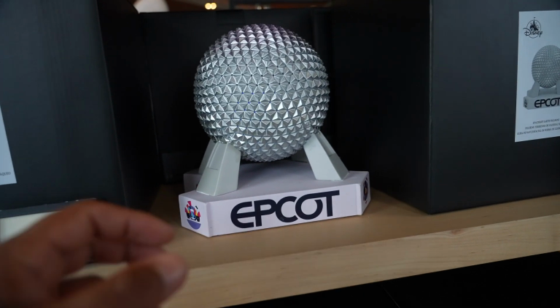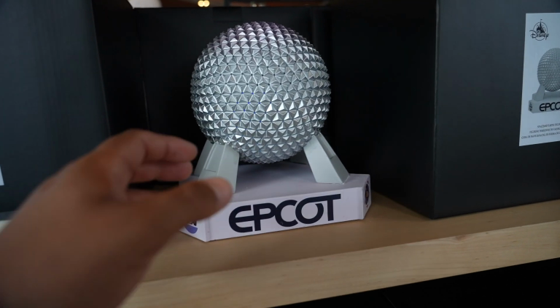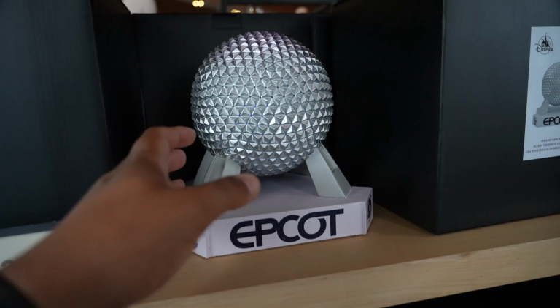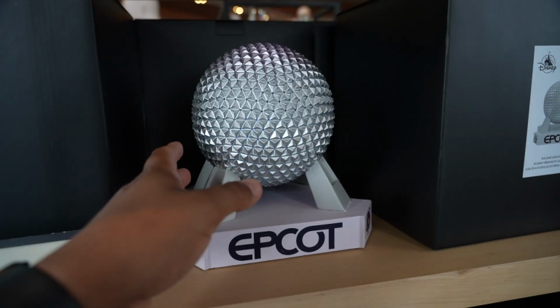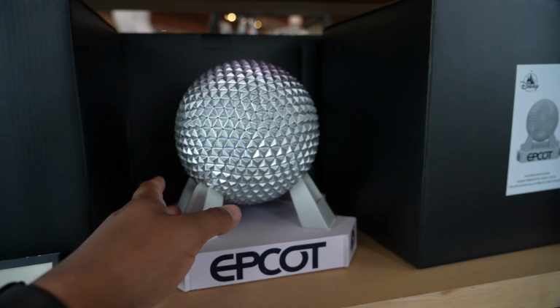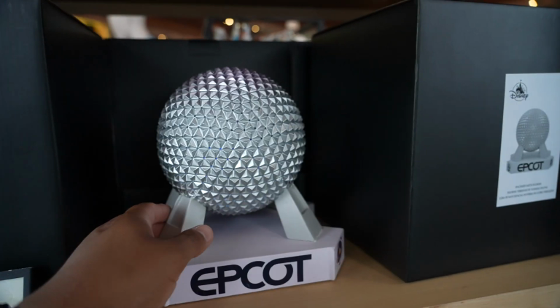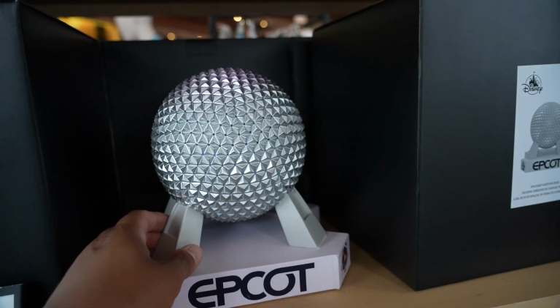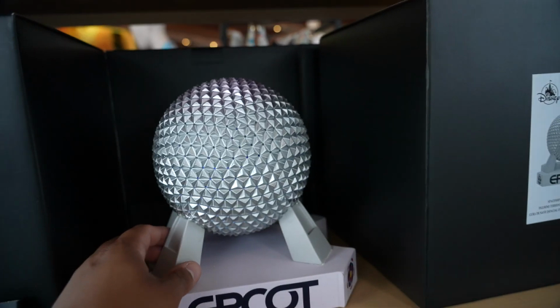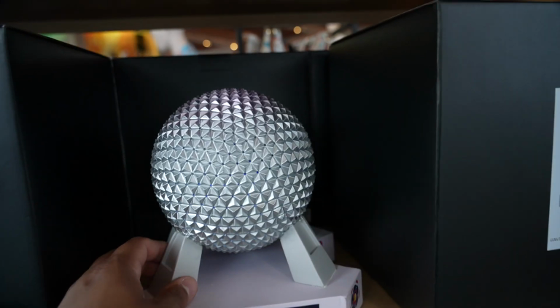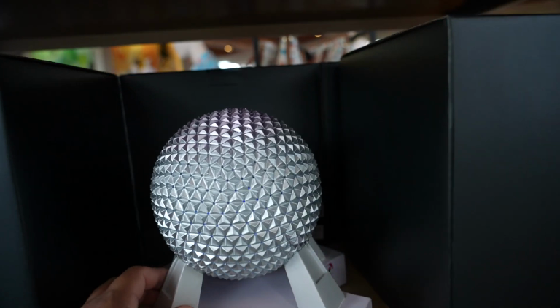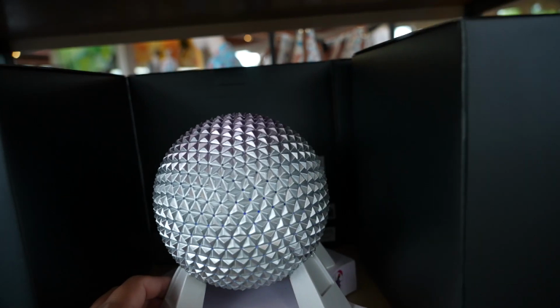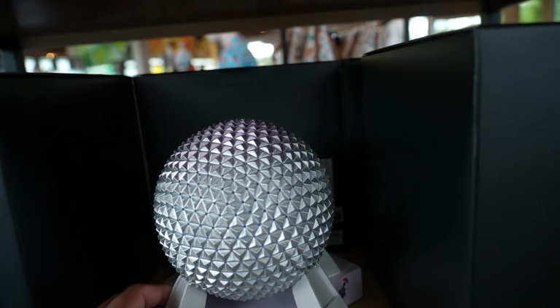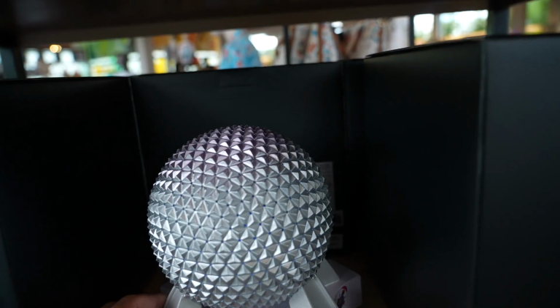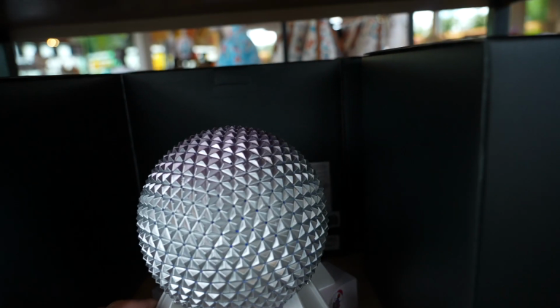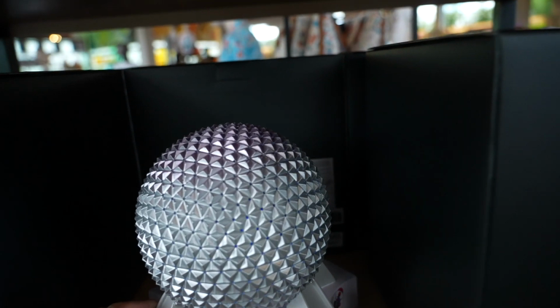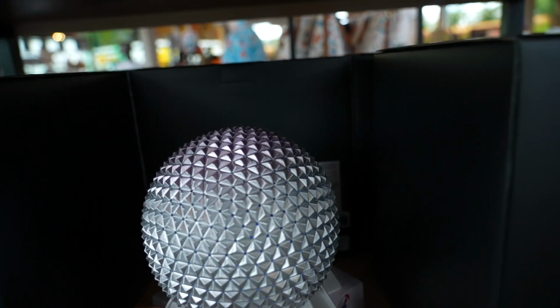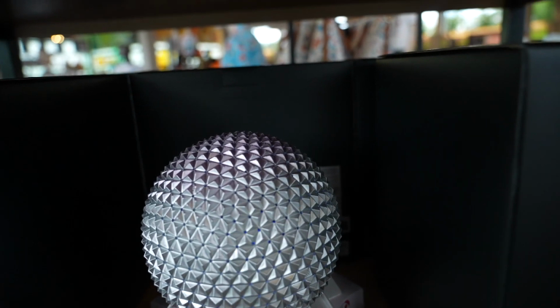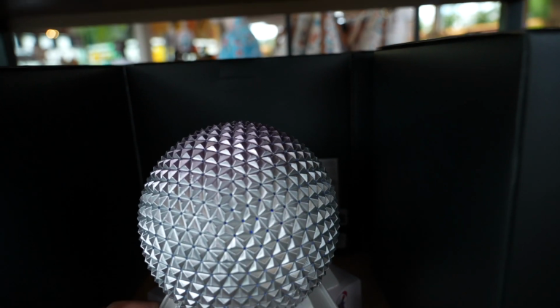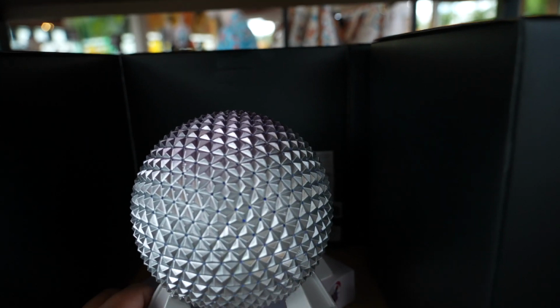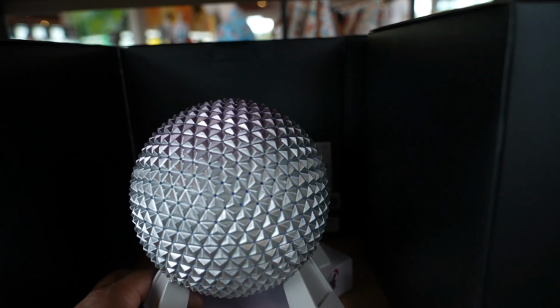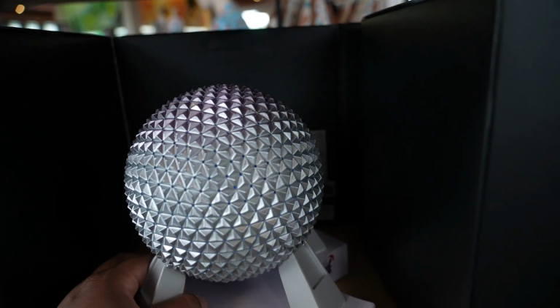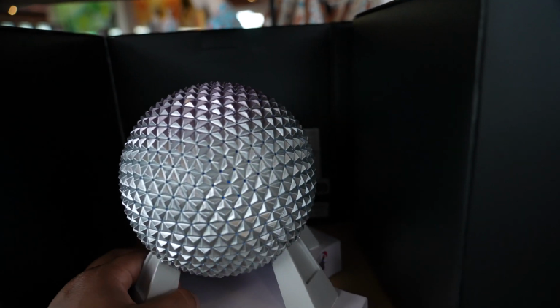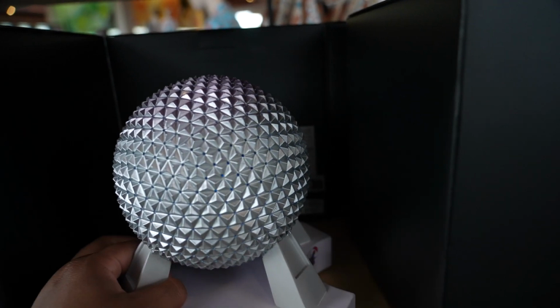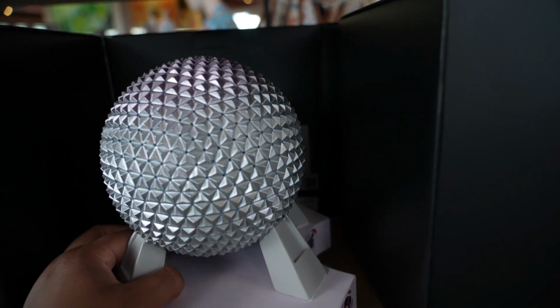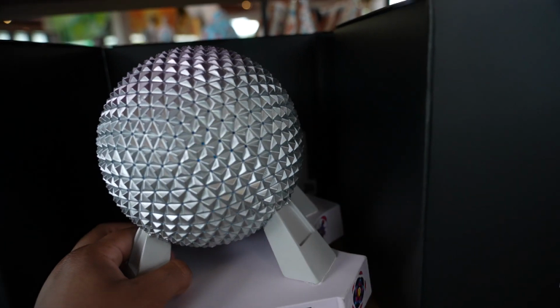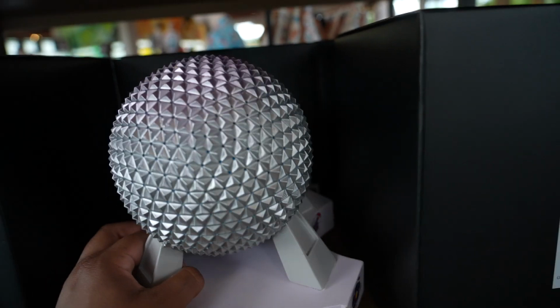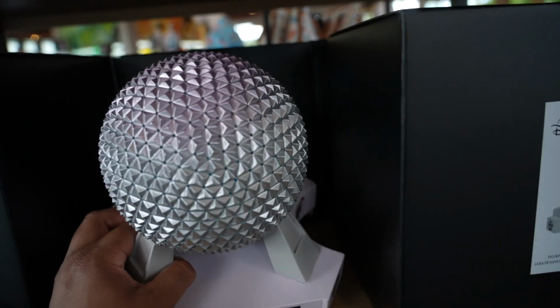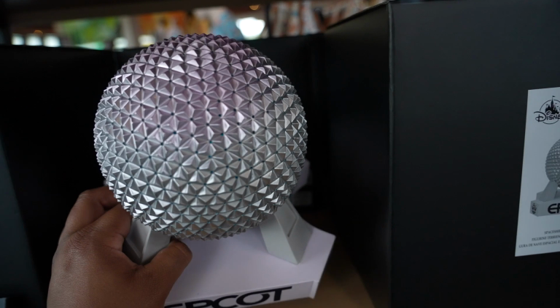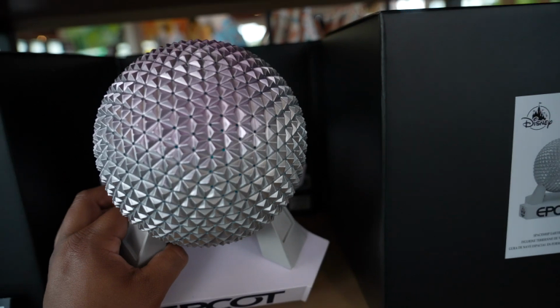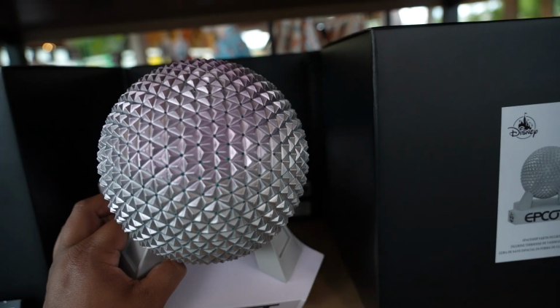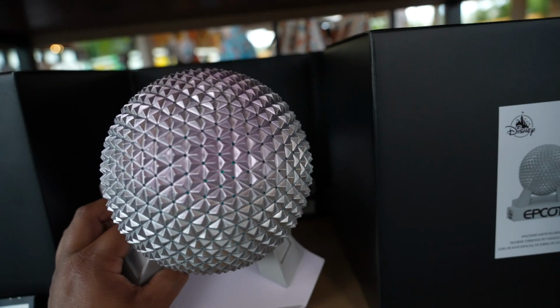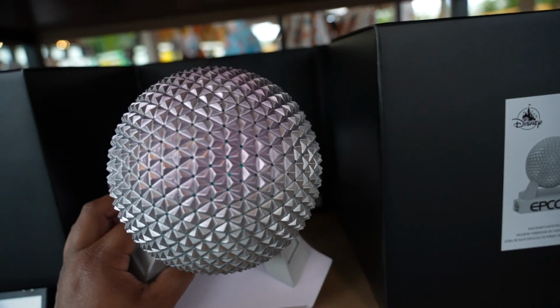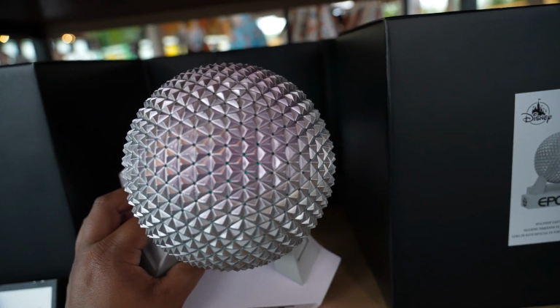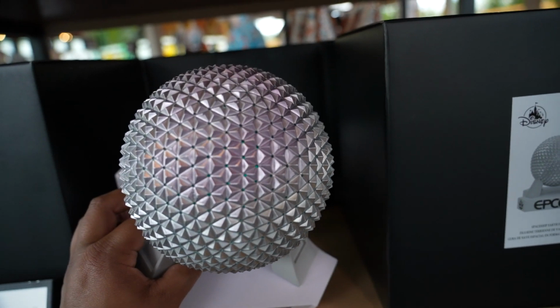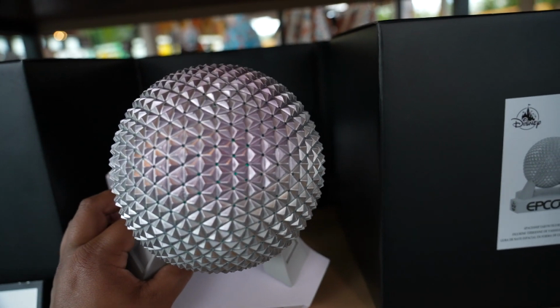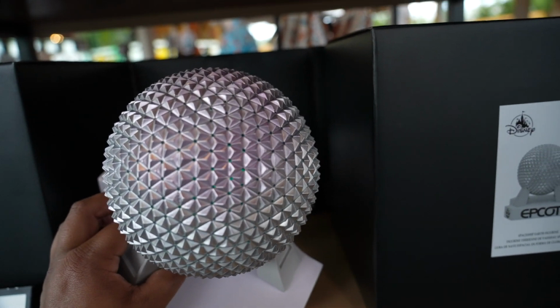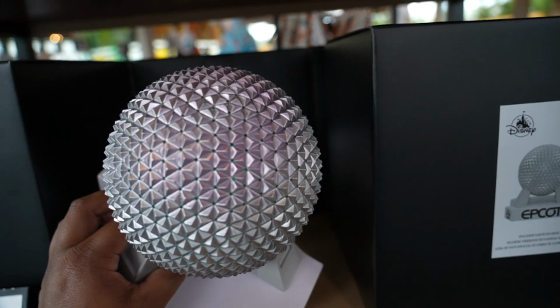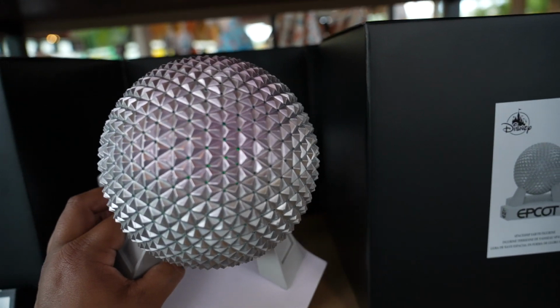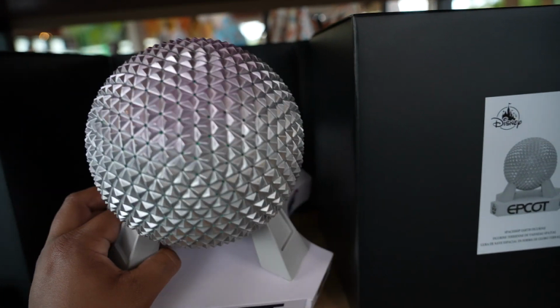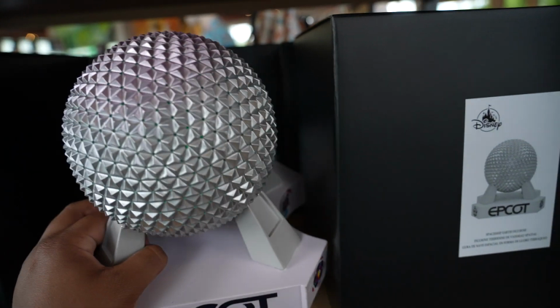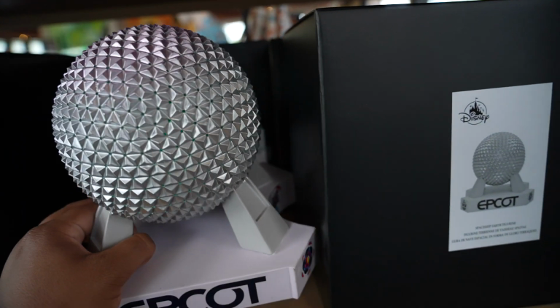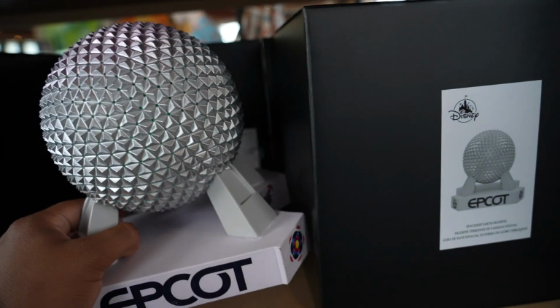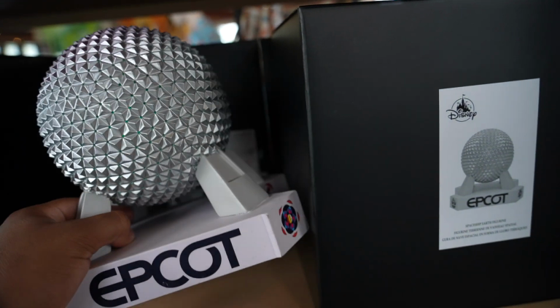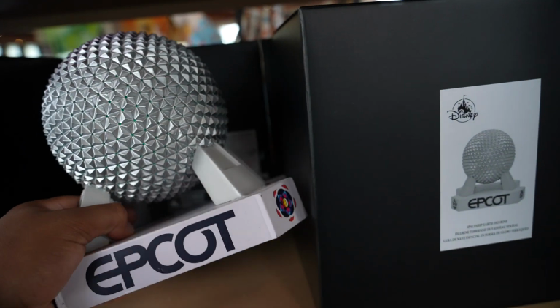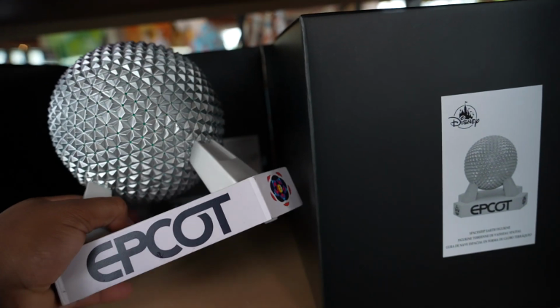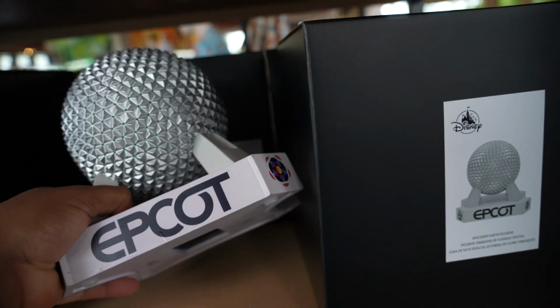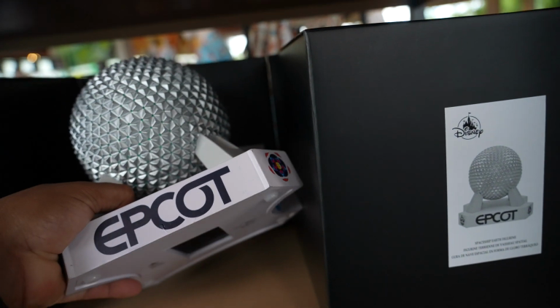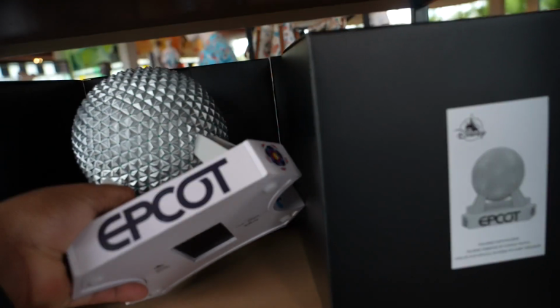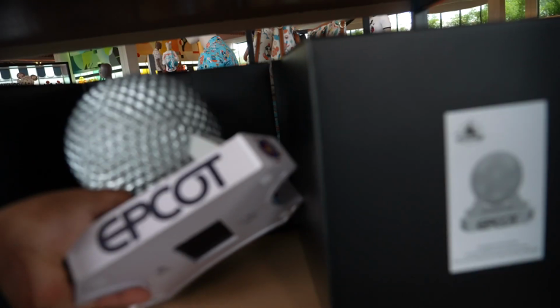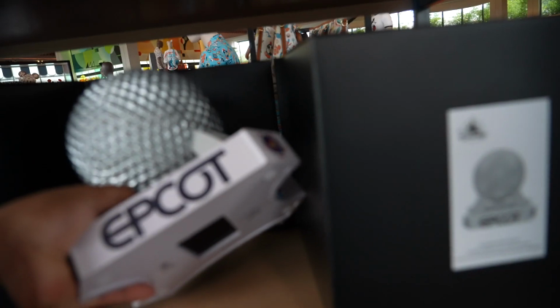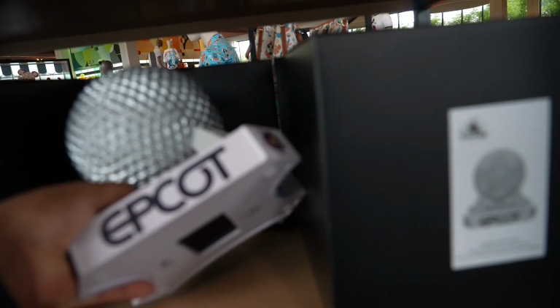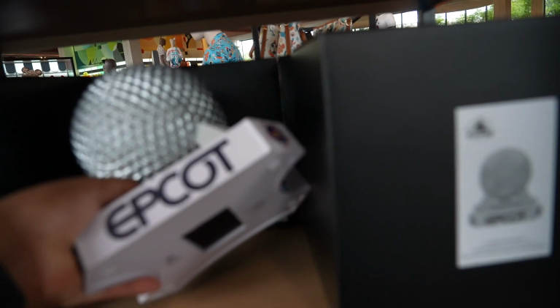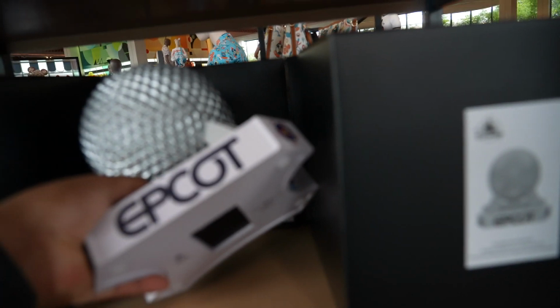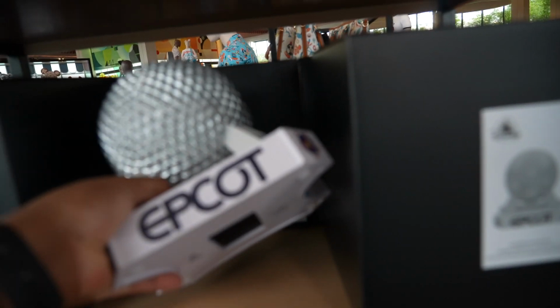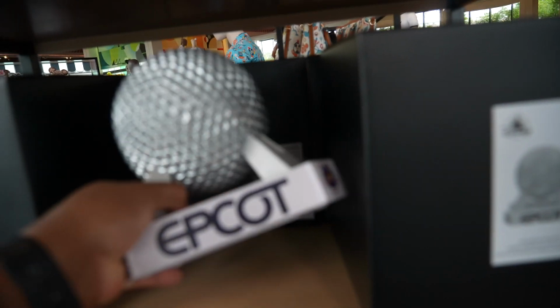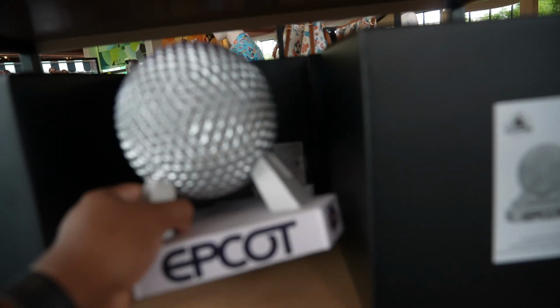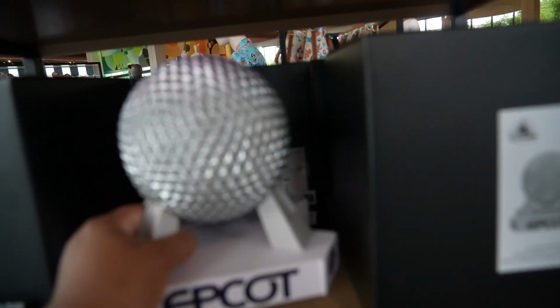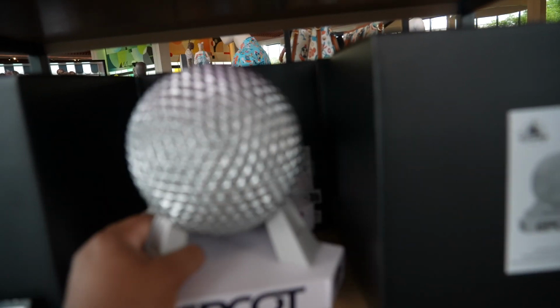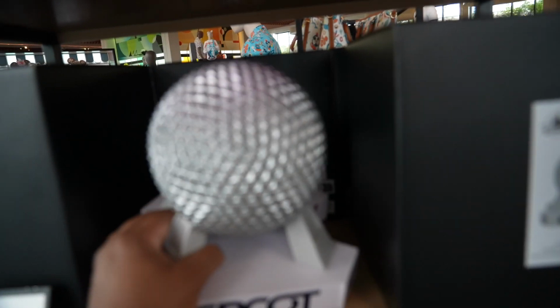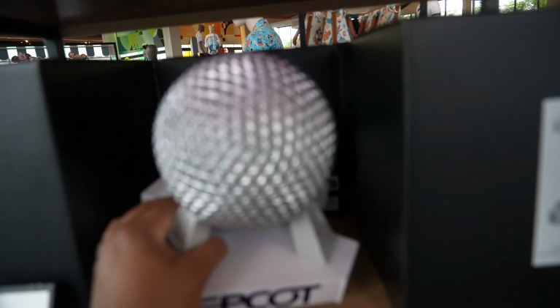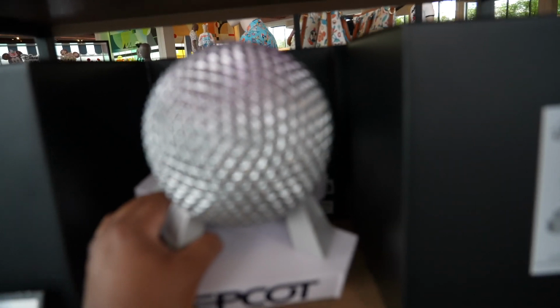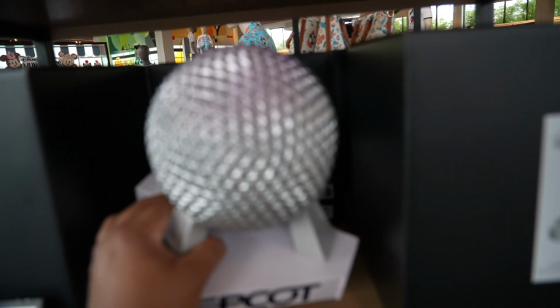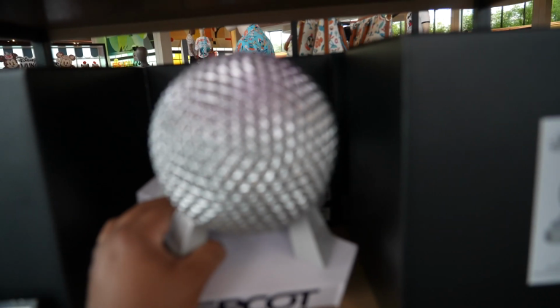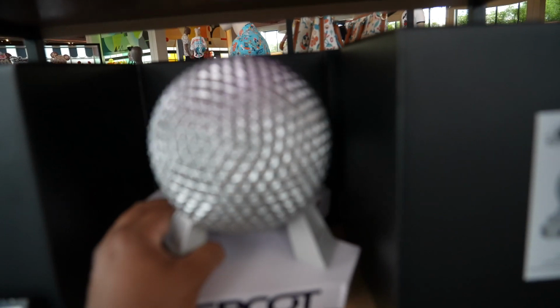It looks cool — like the little design on top. And it's pretty heavy, oh my goodness. It's pretty heavy.